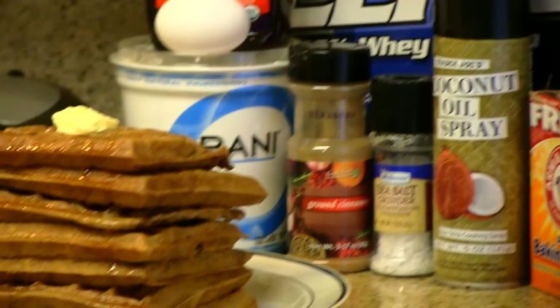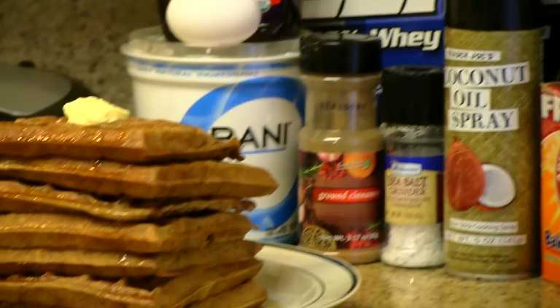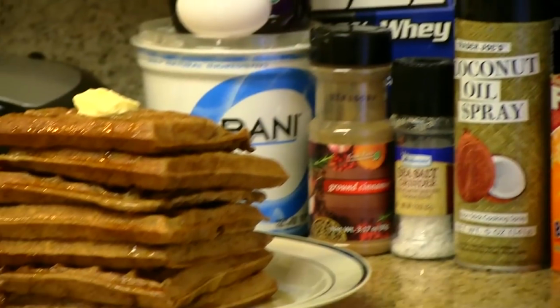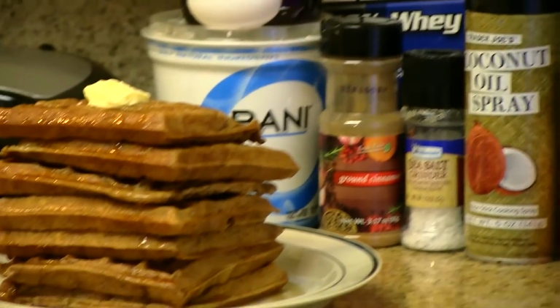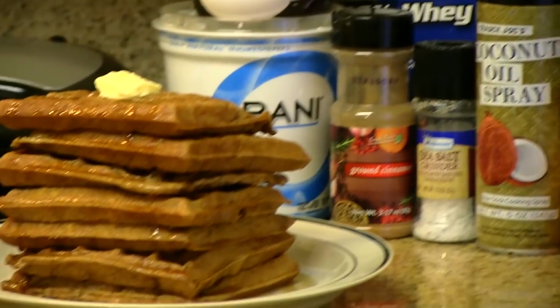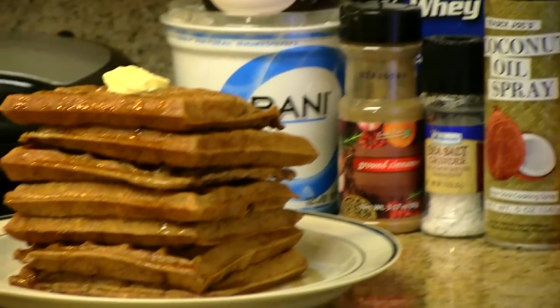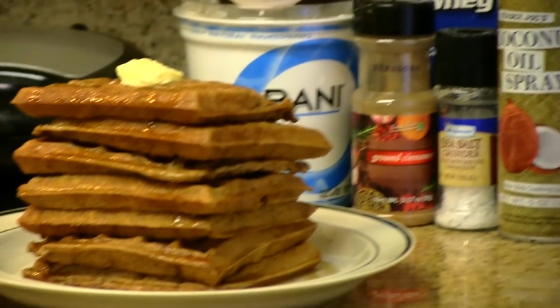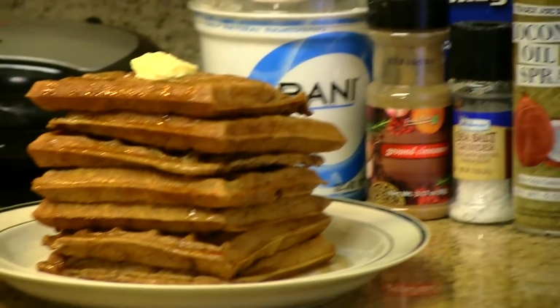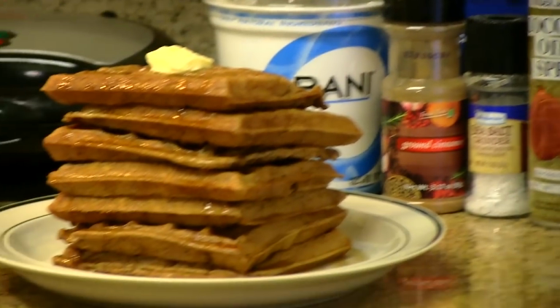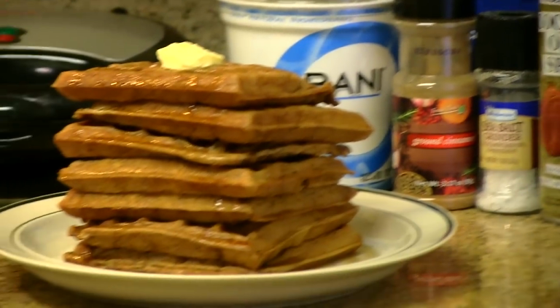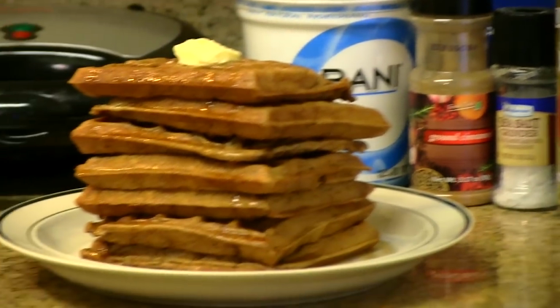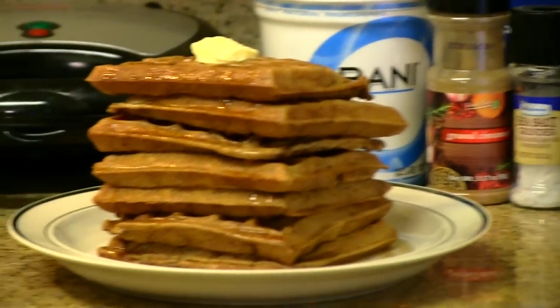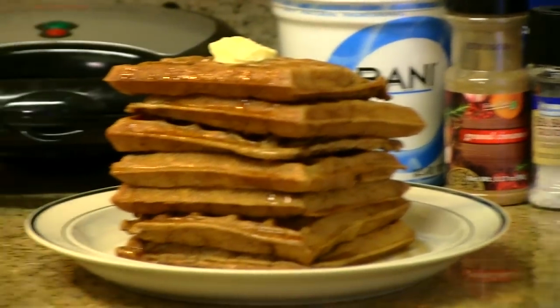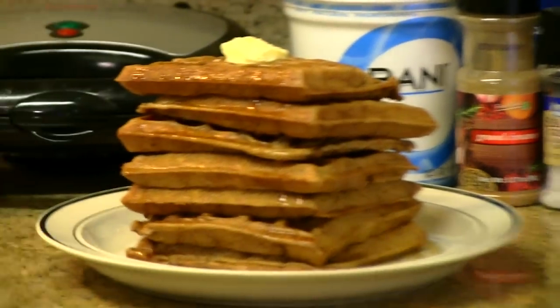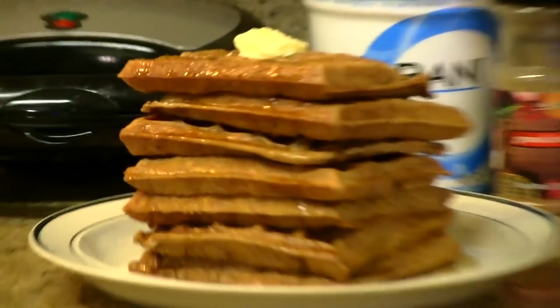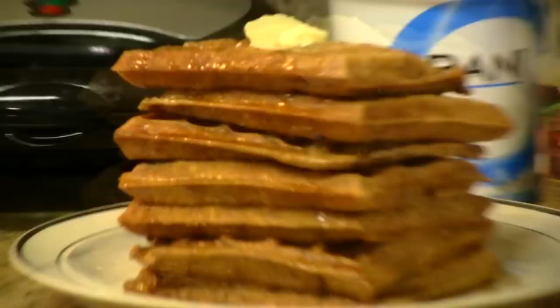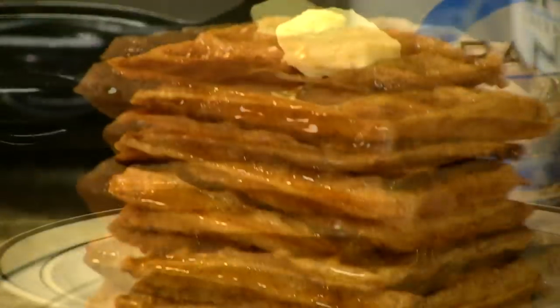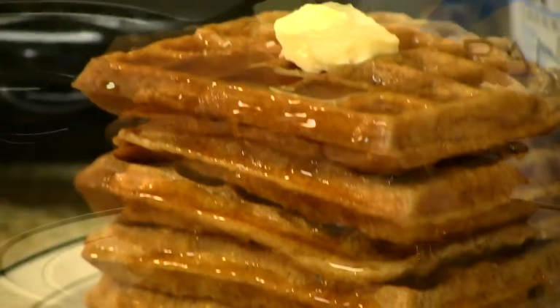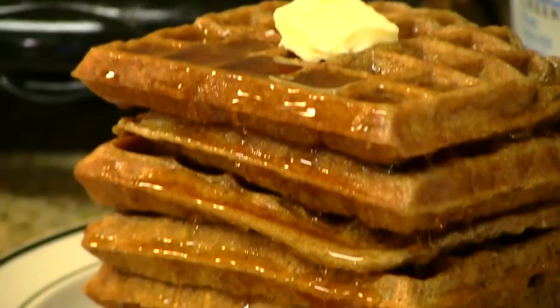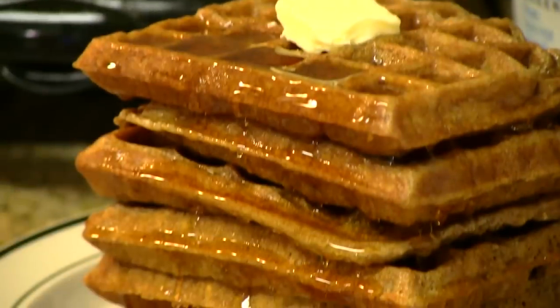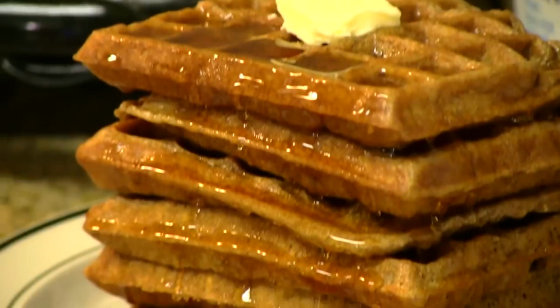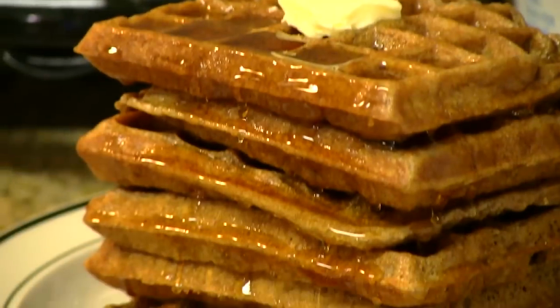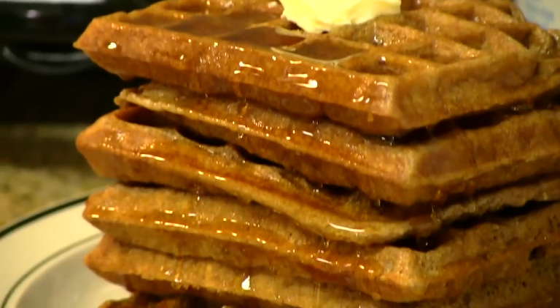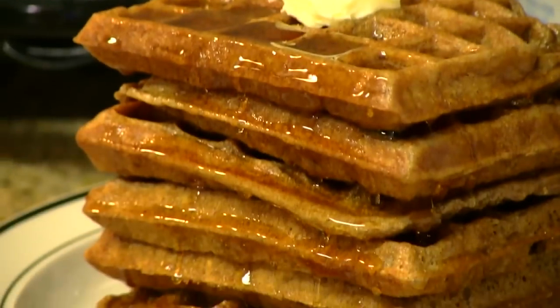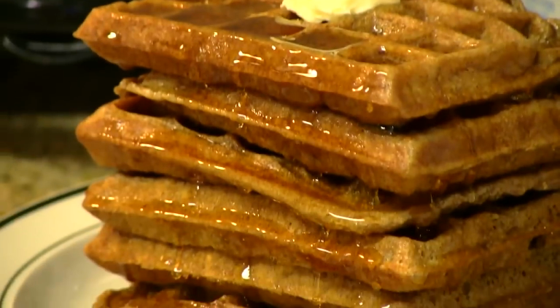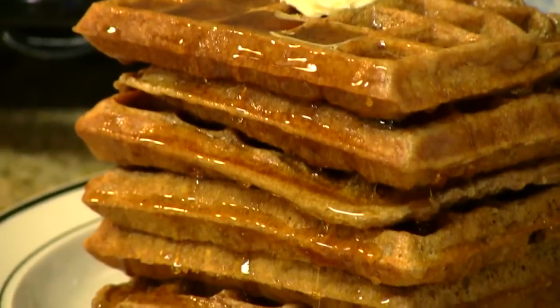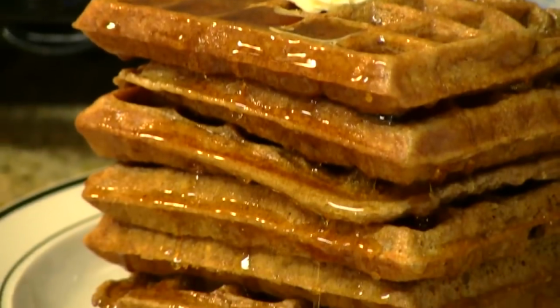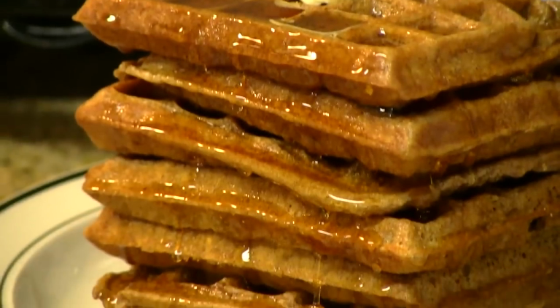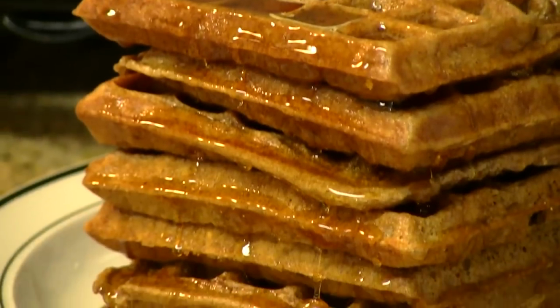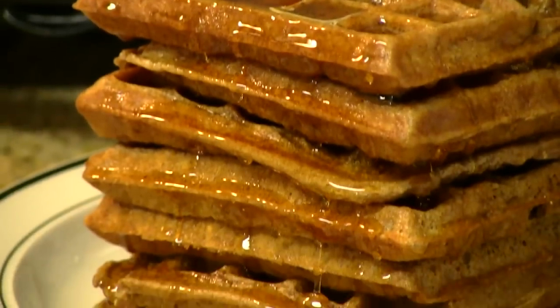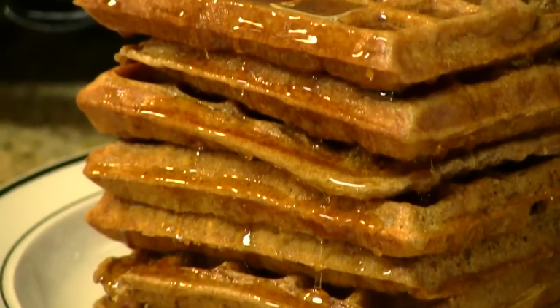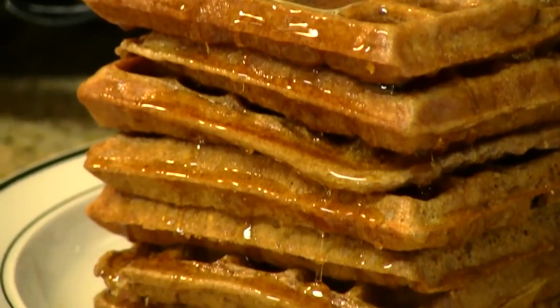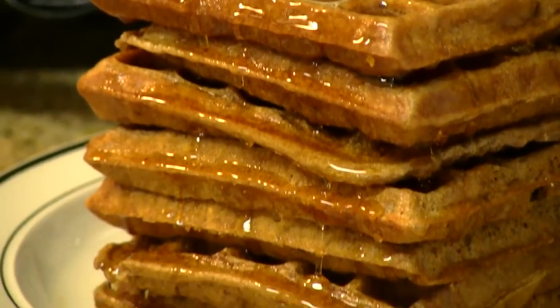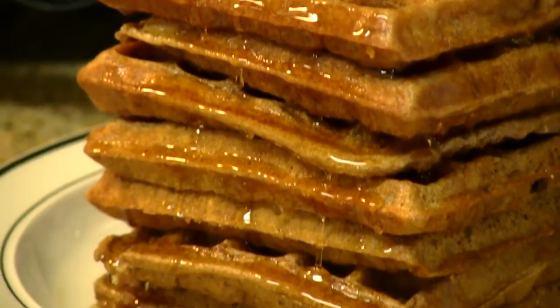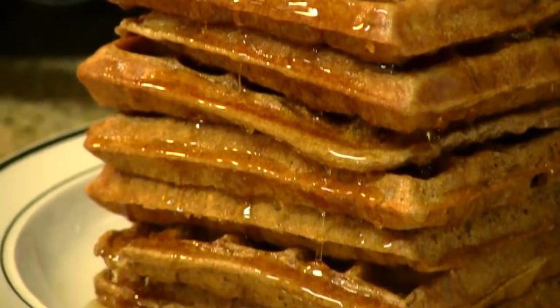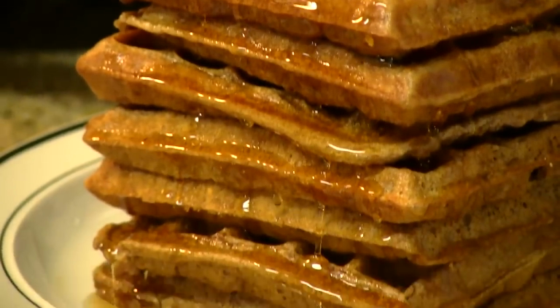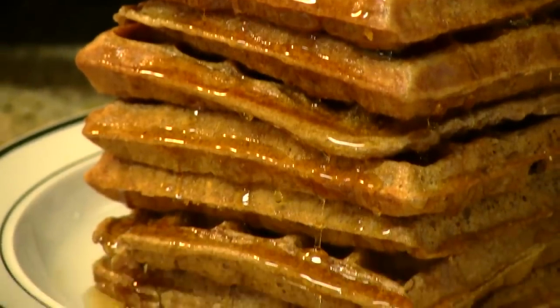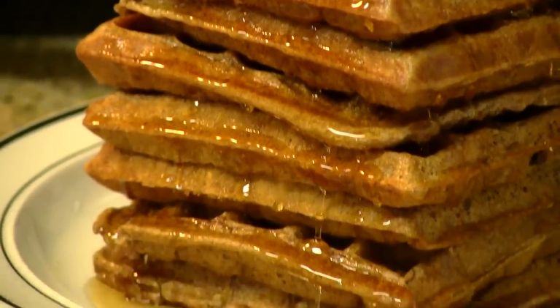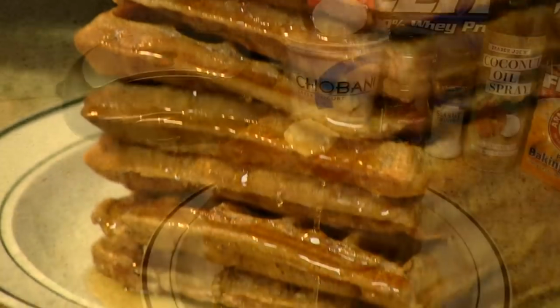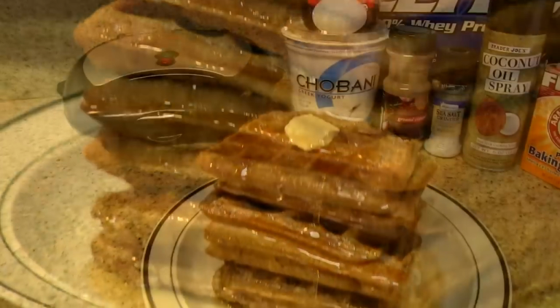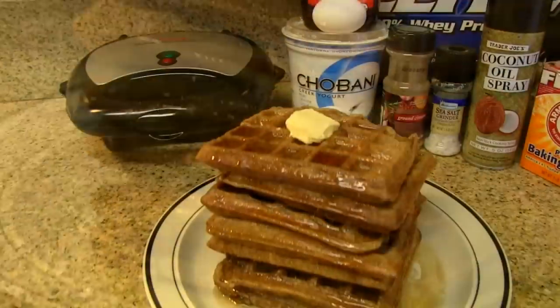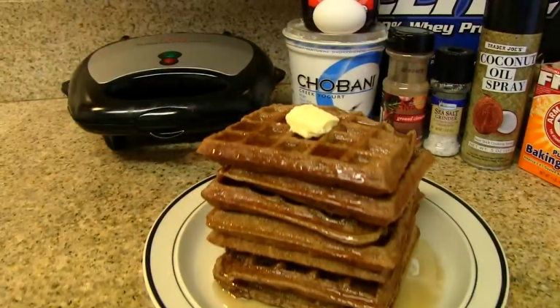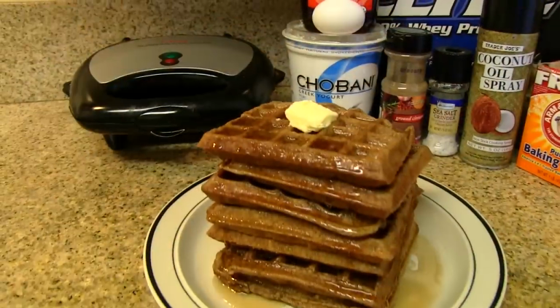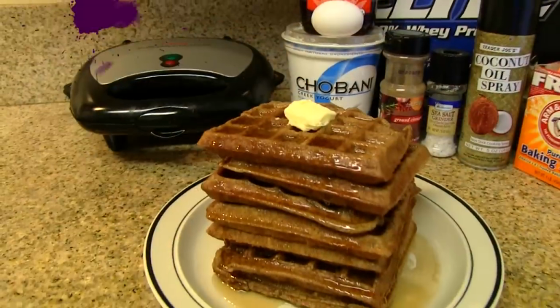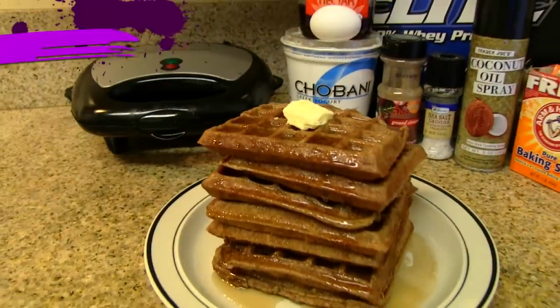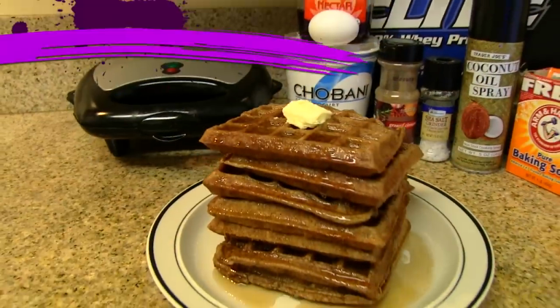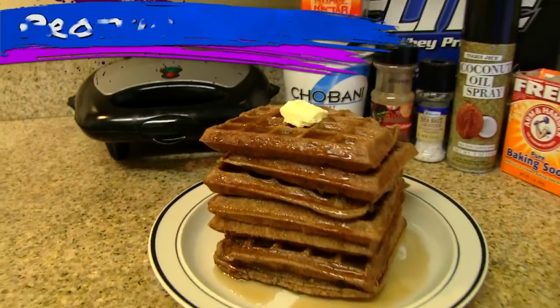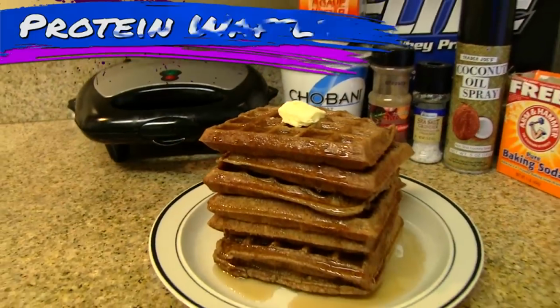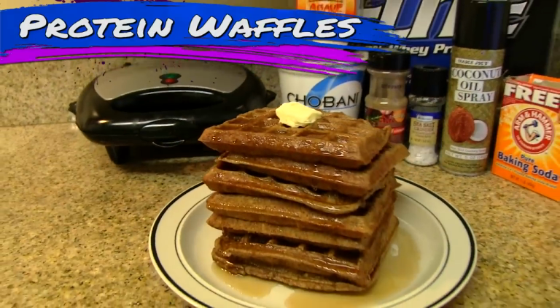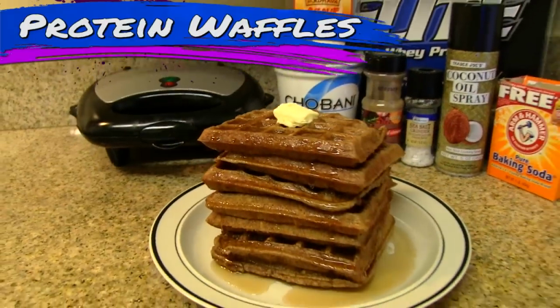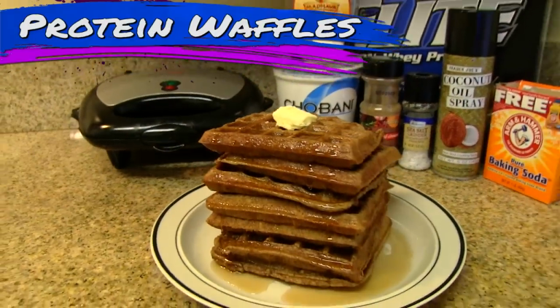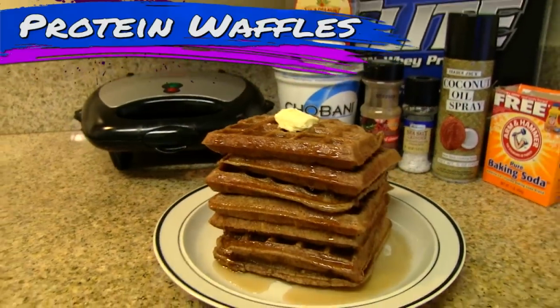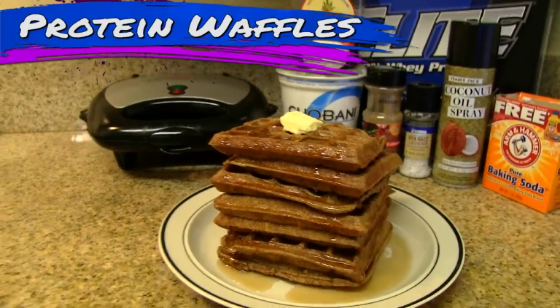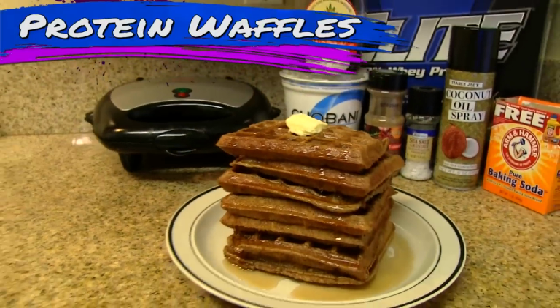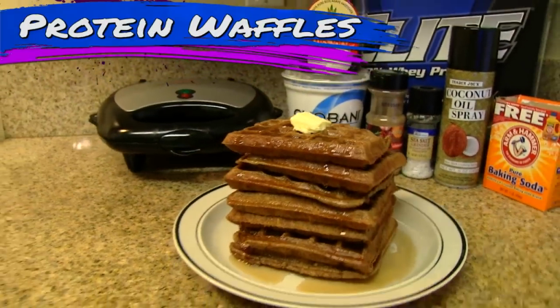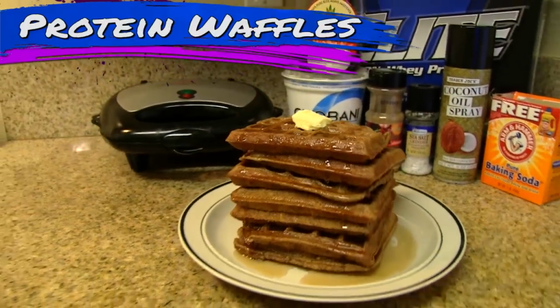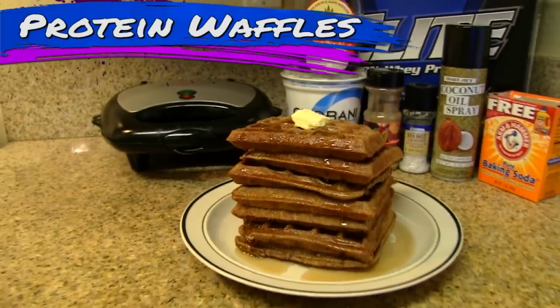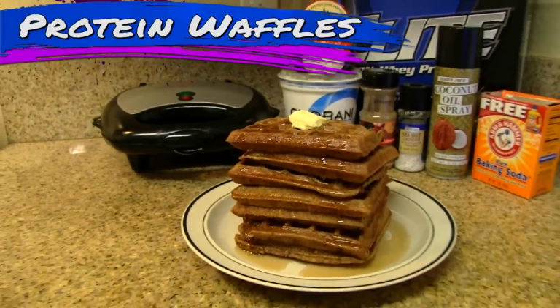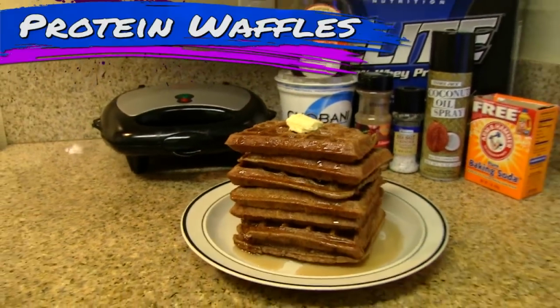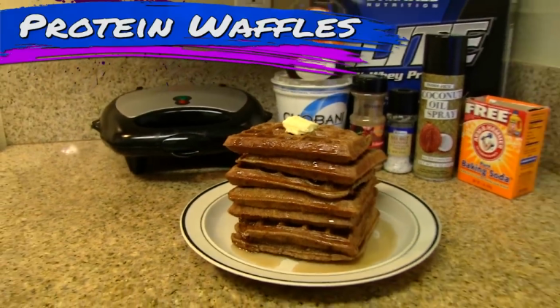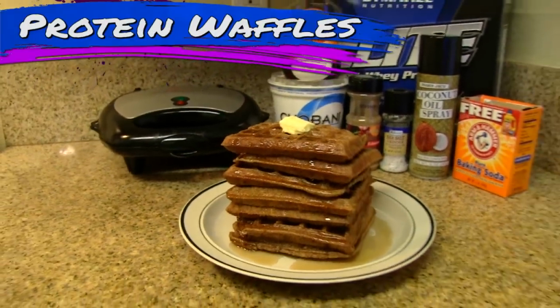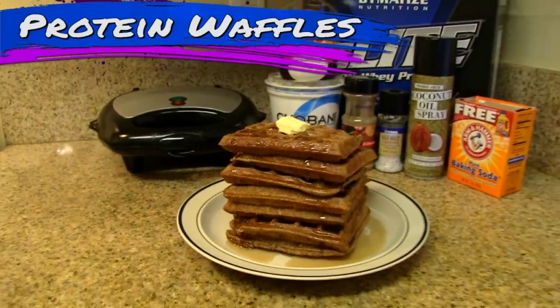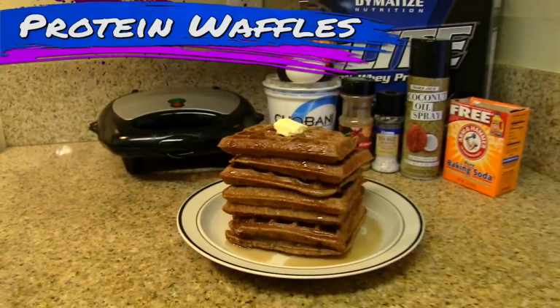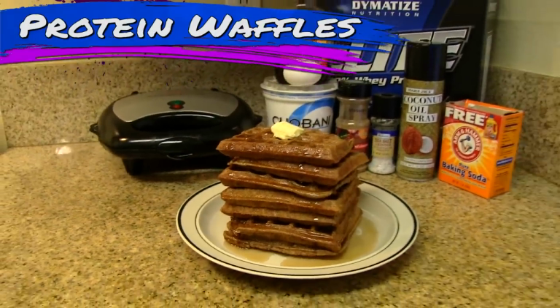Protein Waffles, the king of the morning meal. This, my friend, will get you buff.